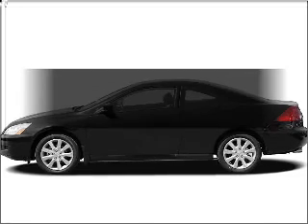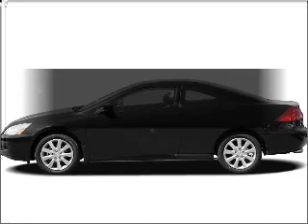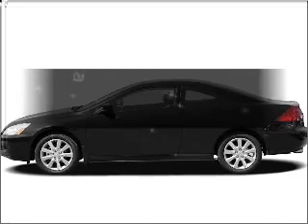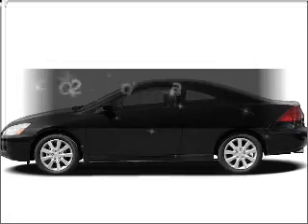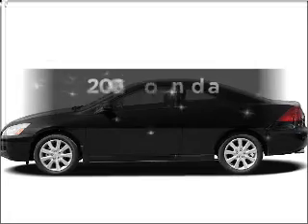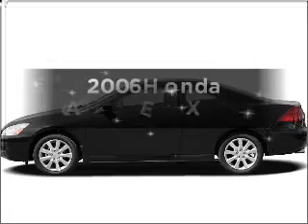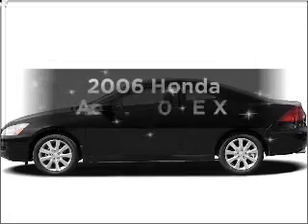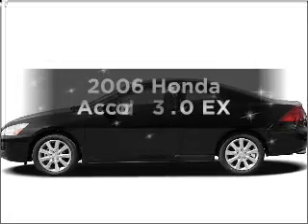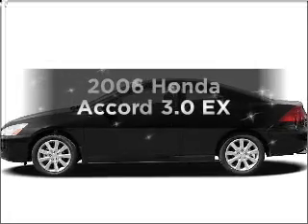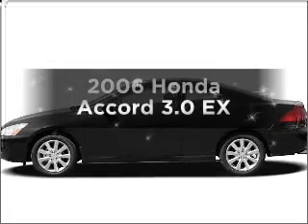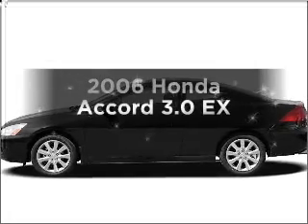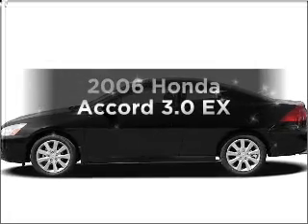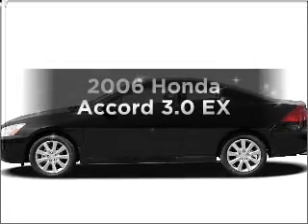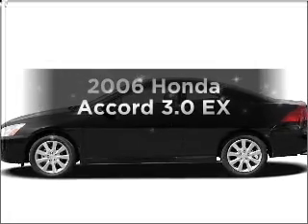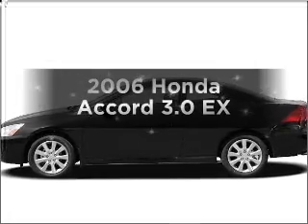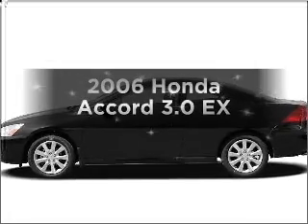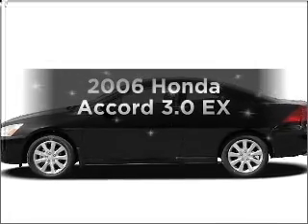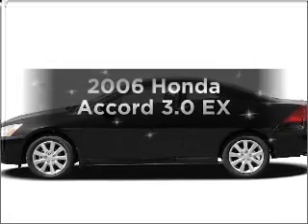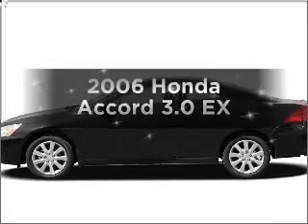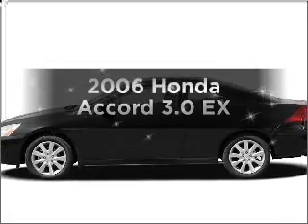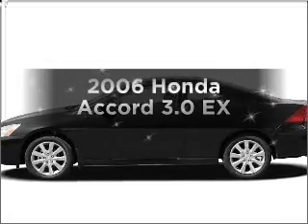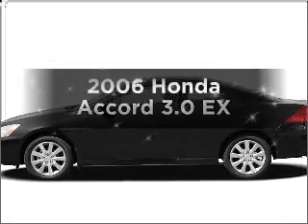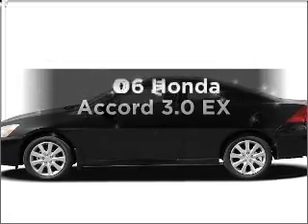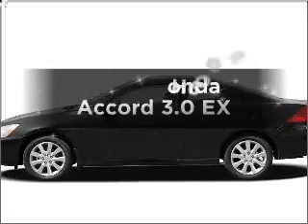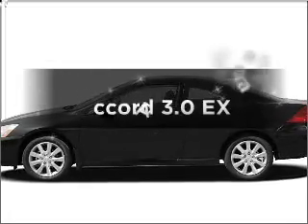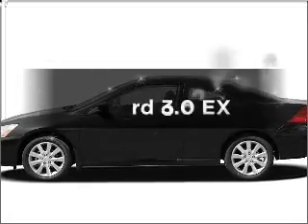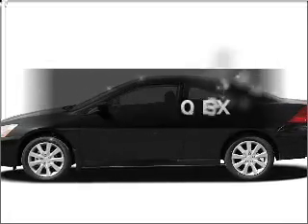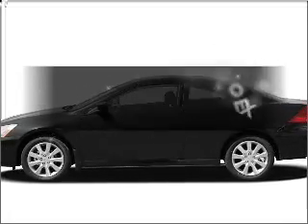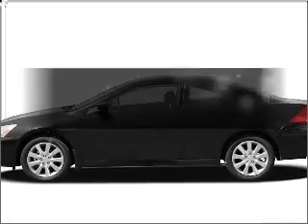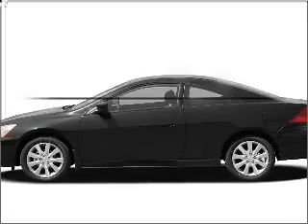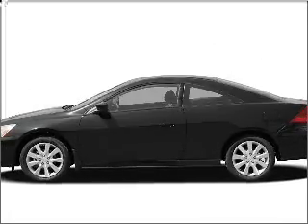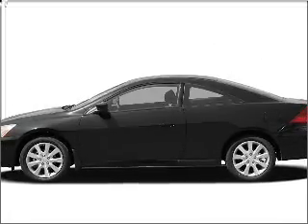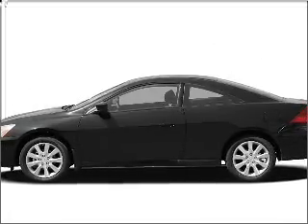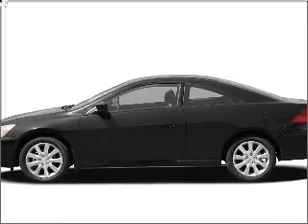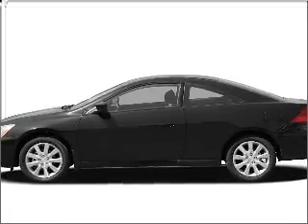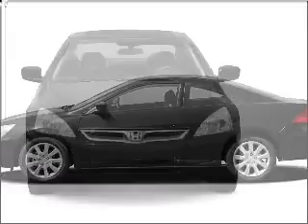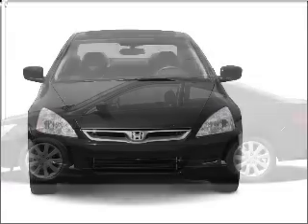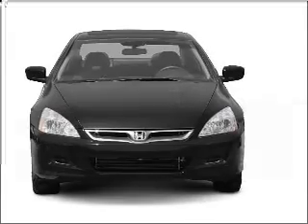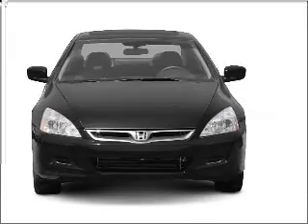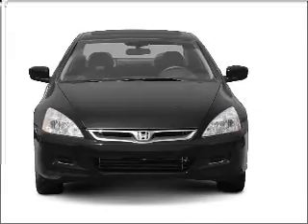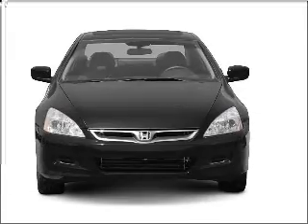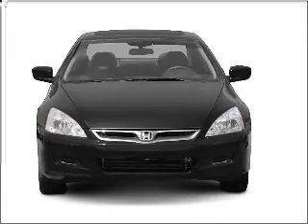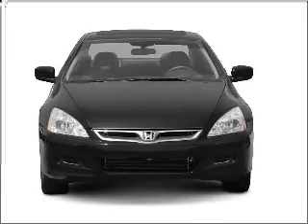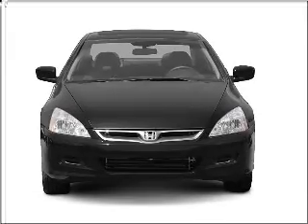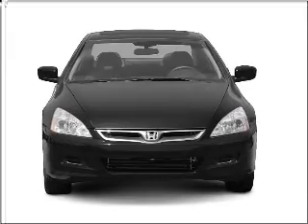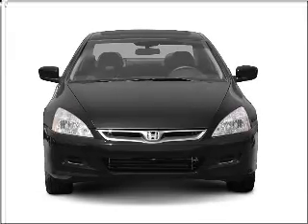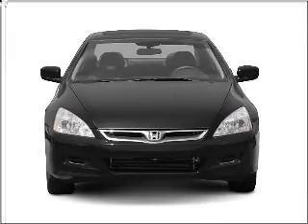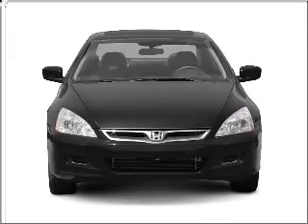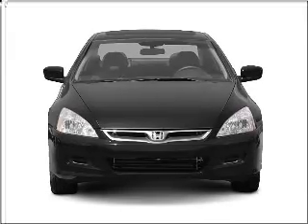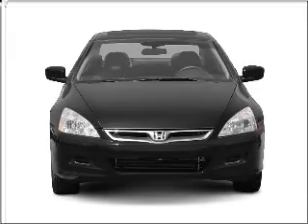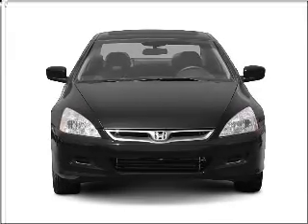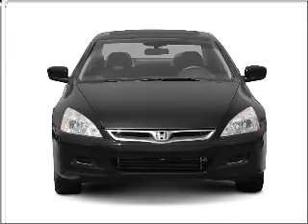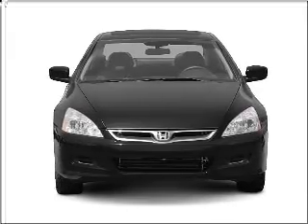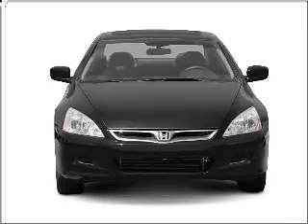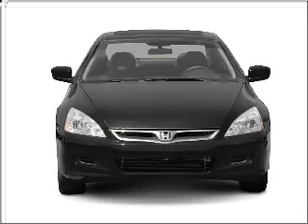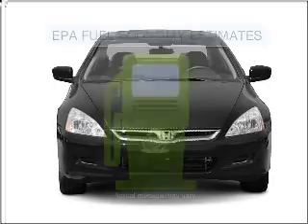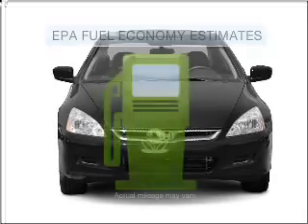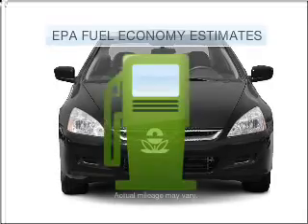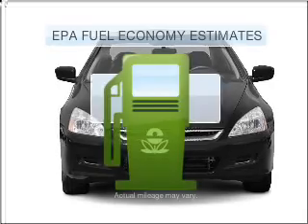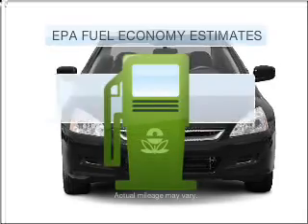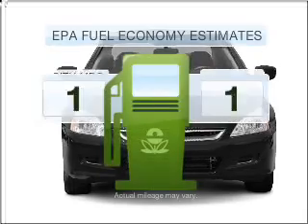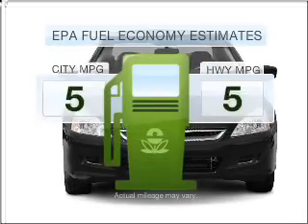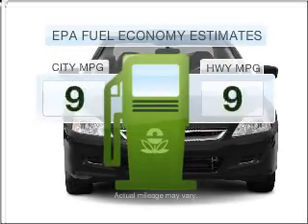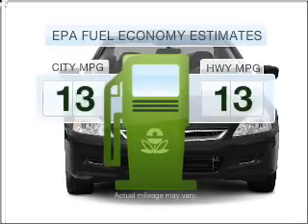Introducing the 2006 Honda Accord. Travel the roads in style and comfort in this great vehicle. Save your money.